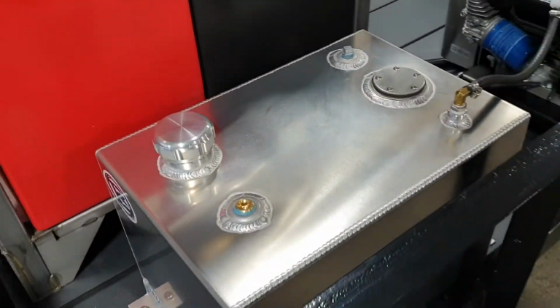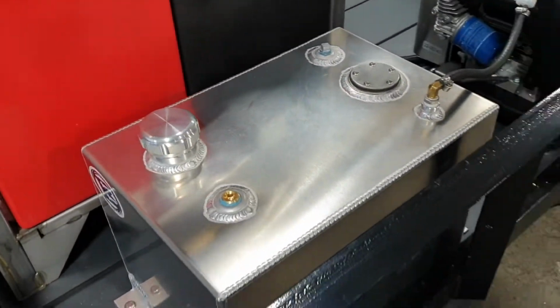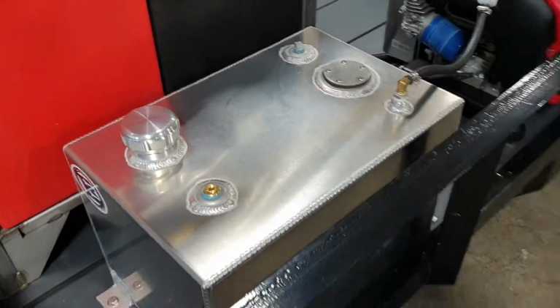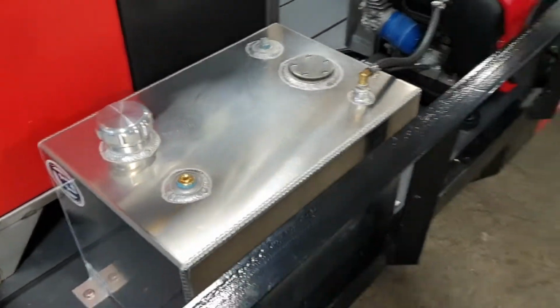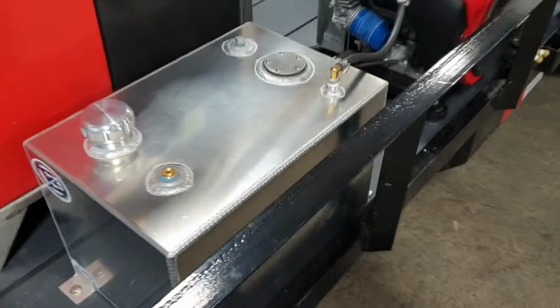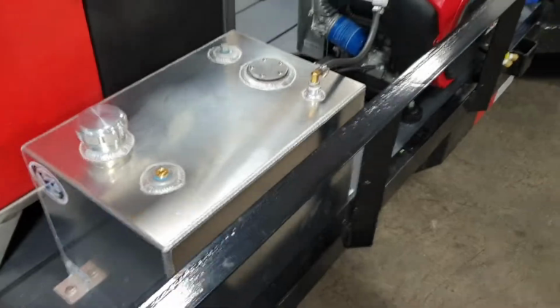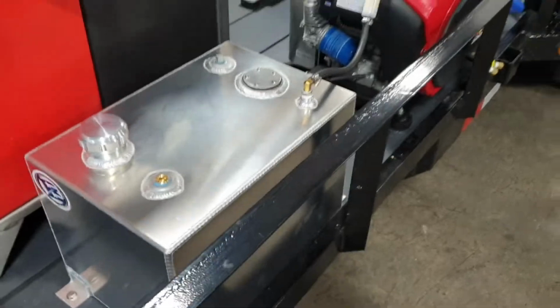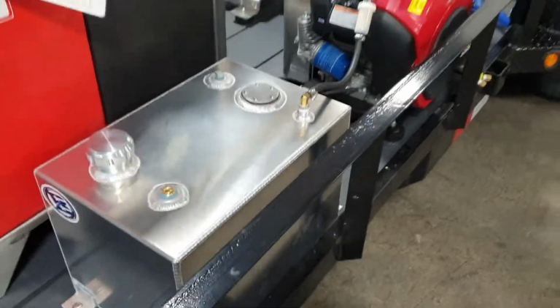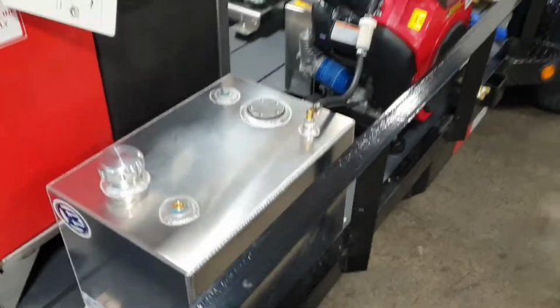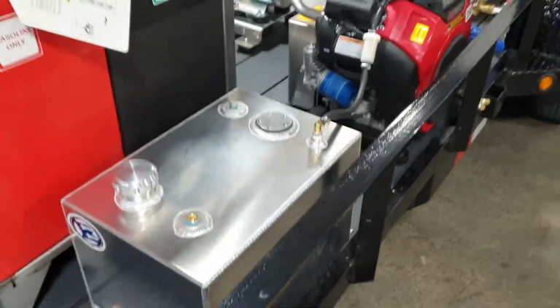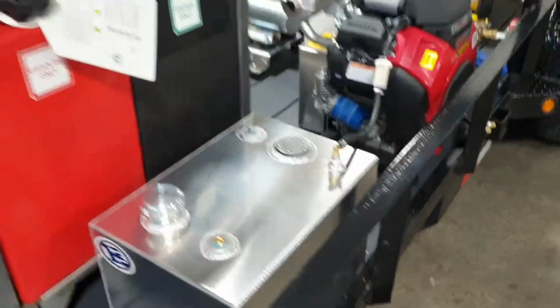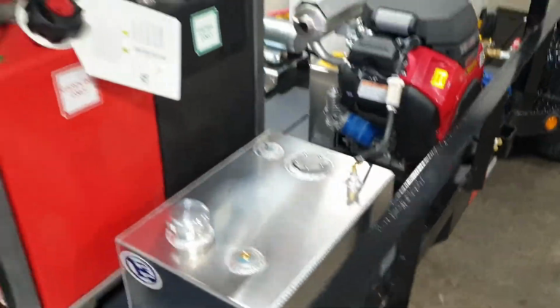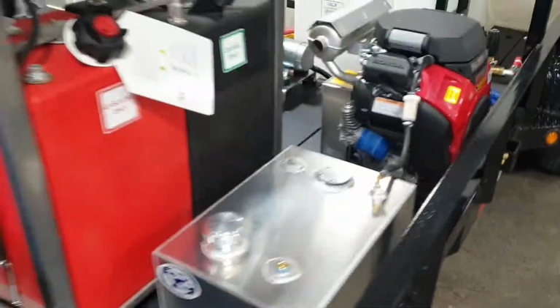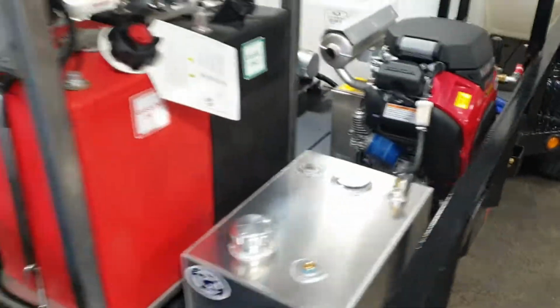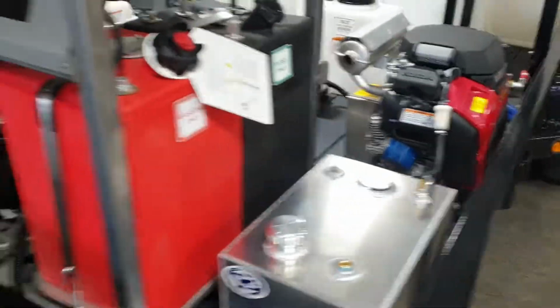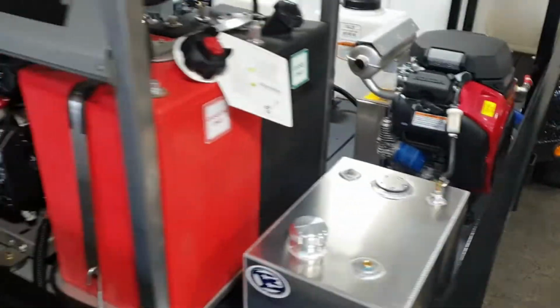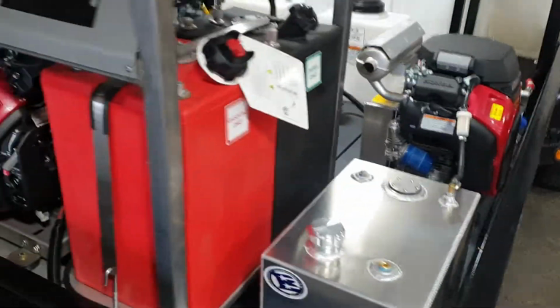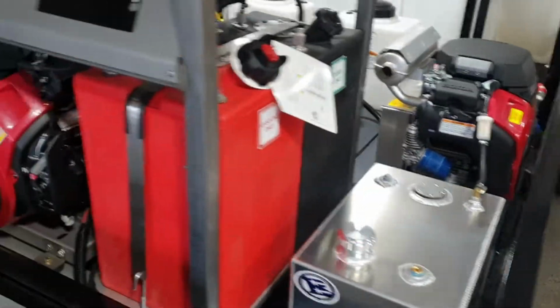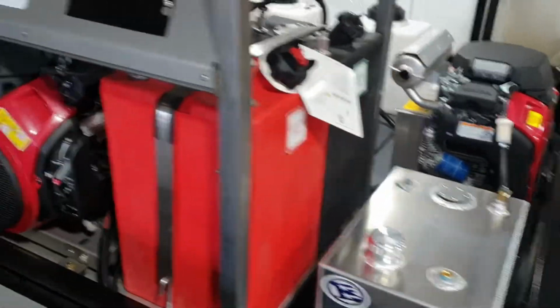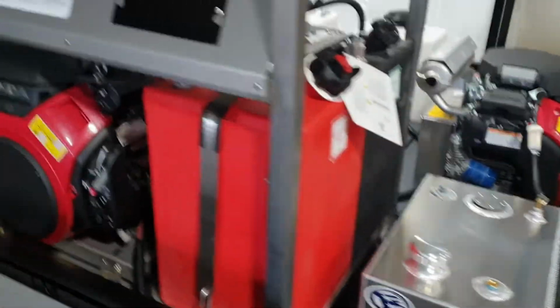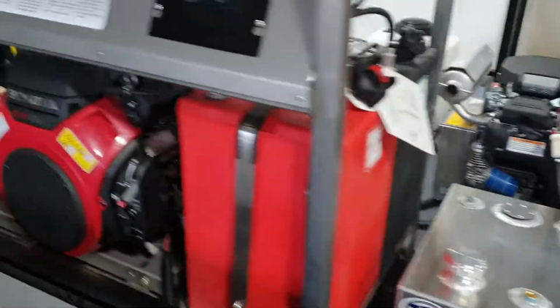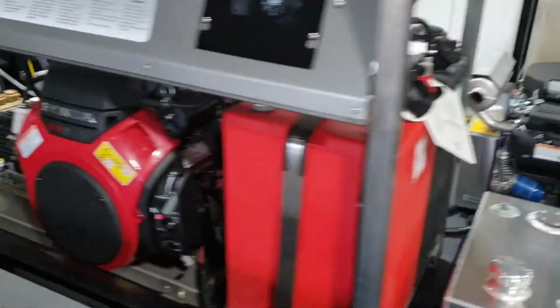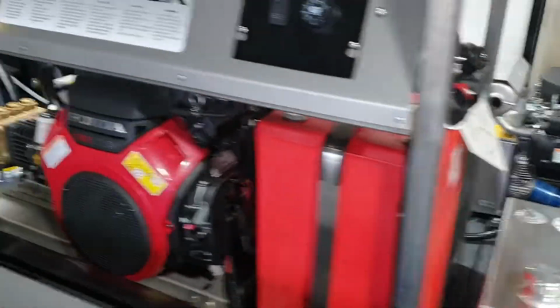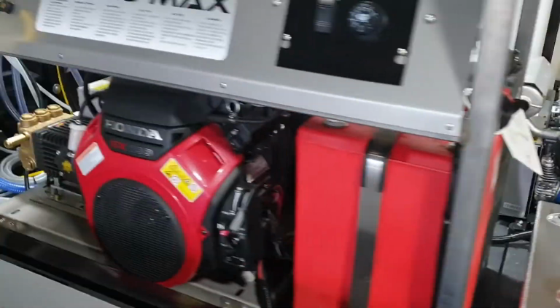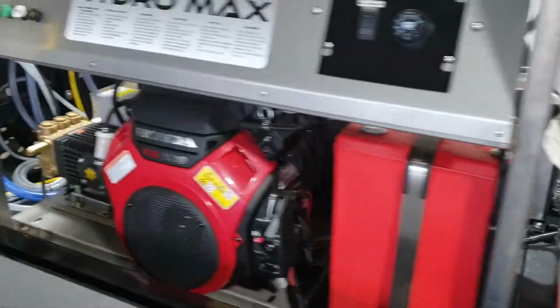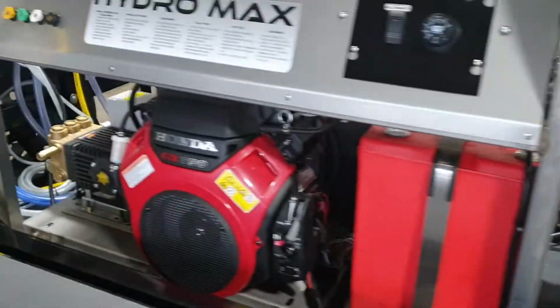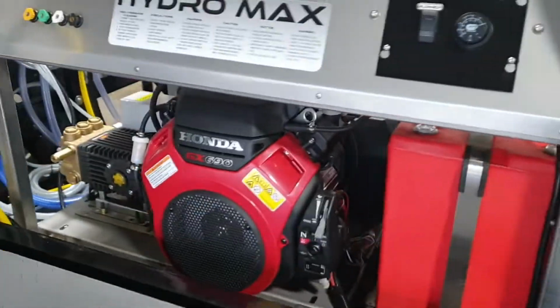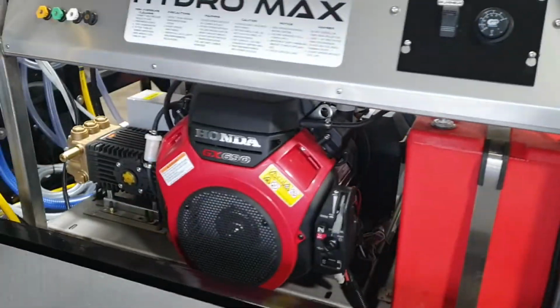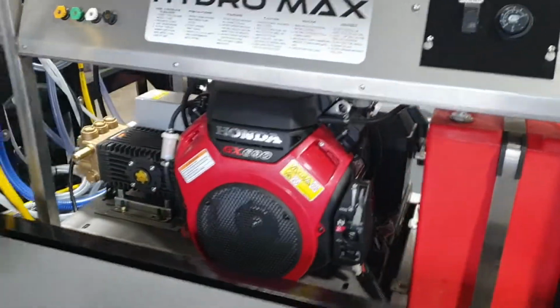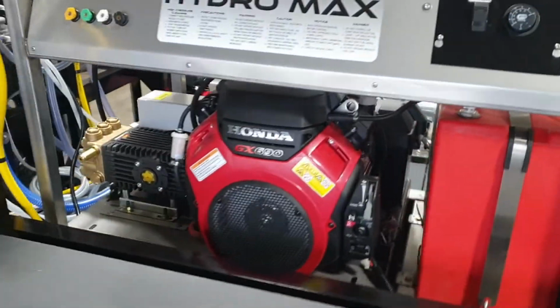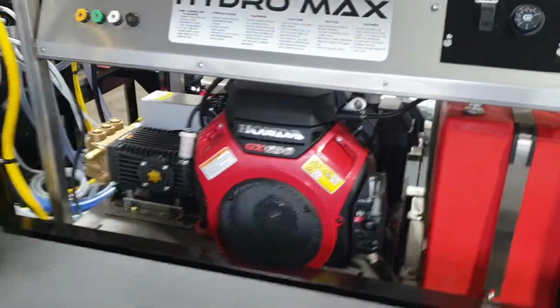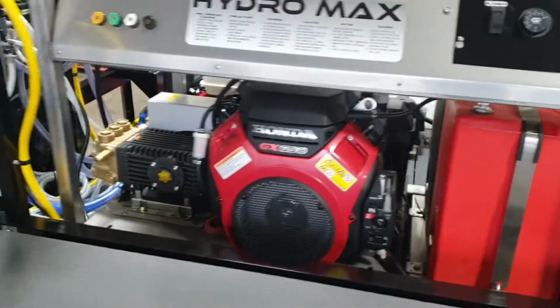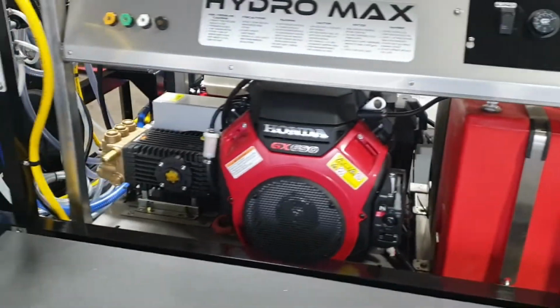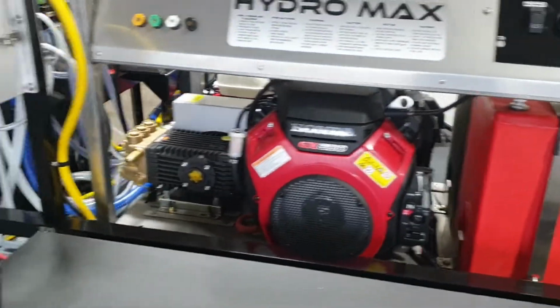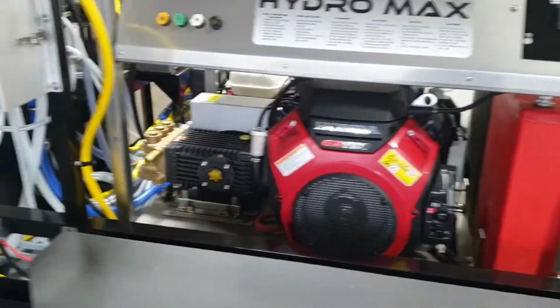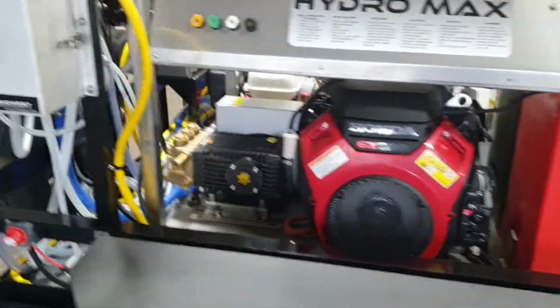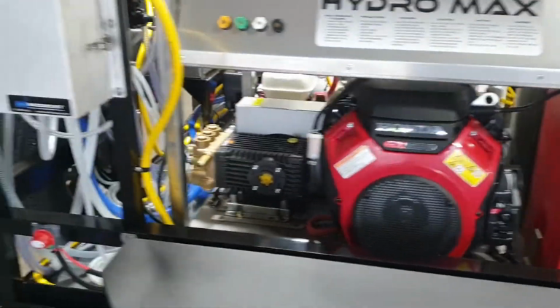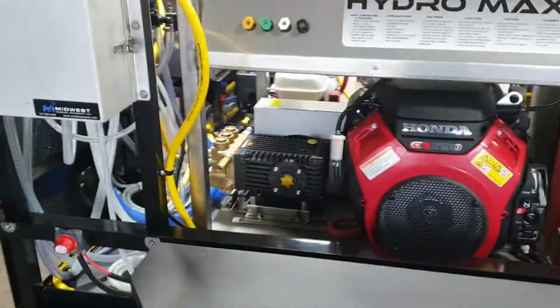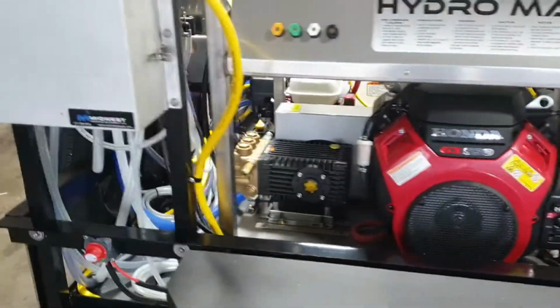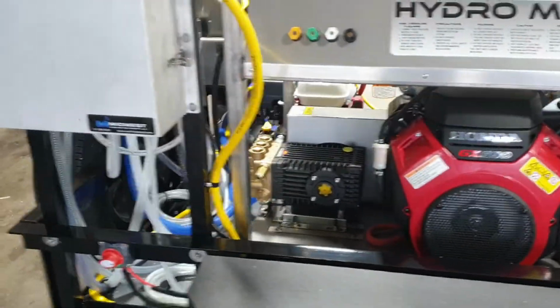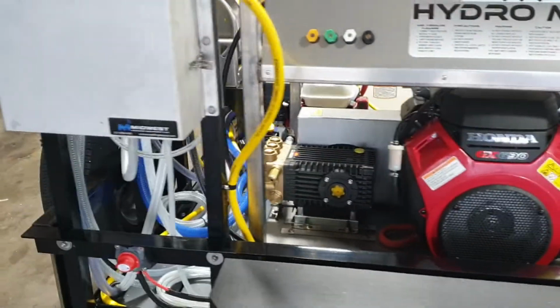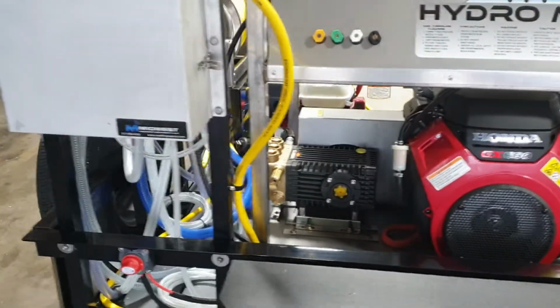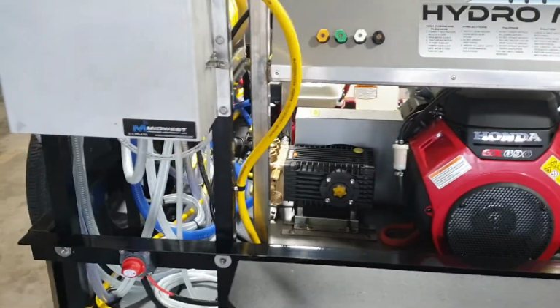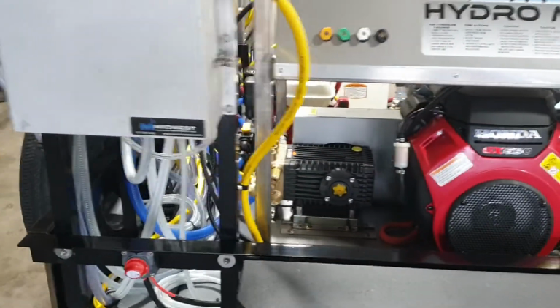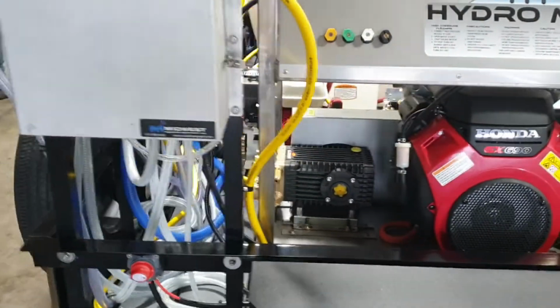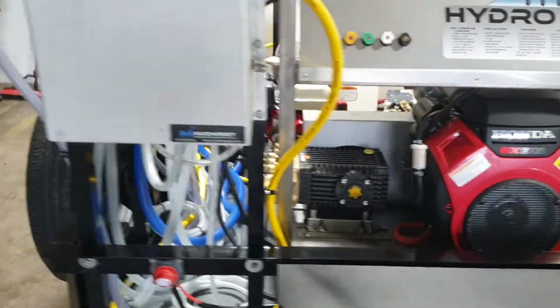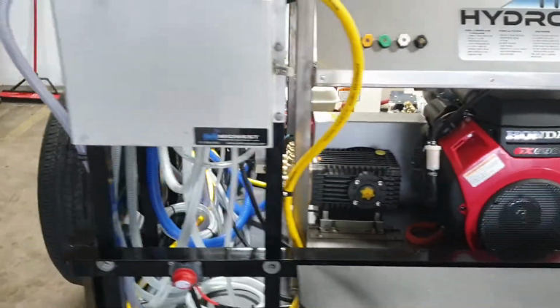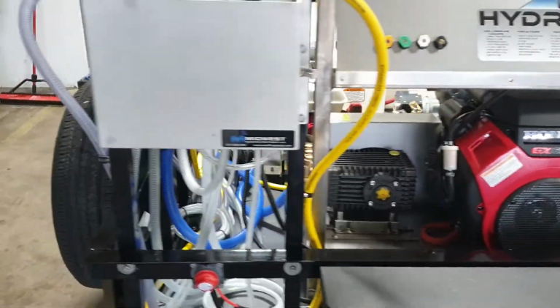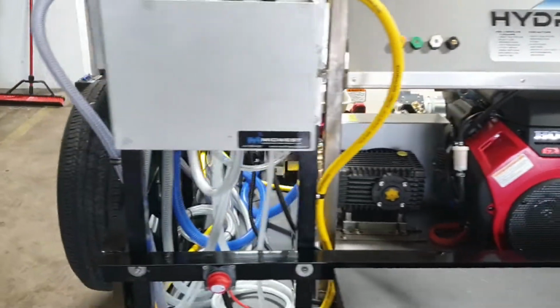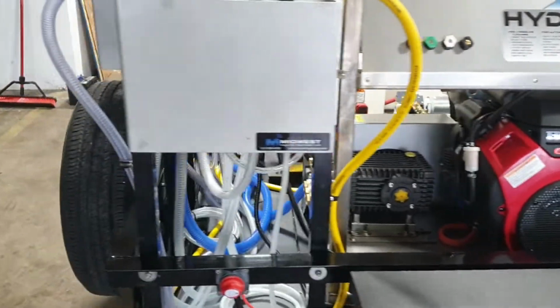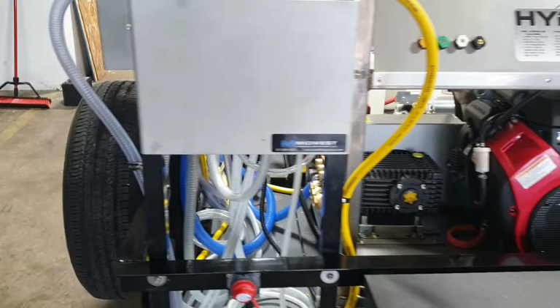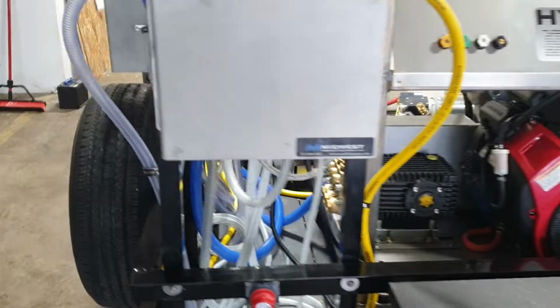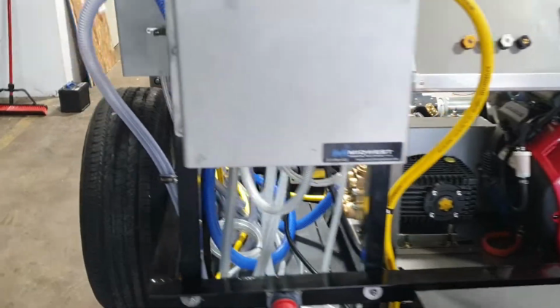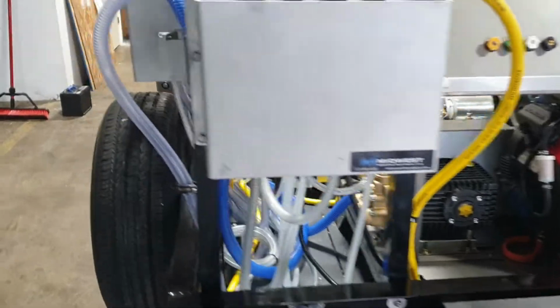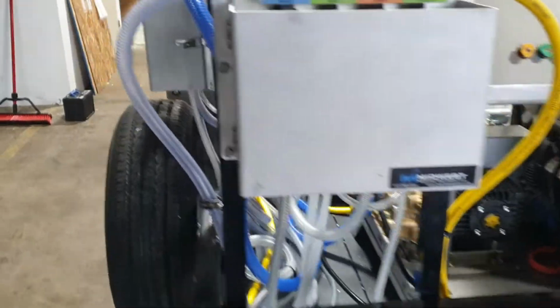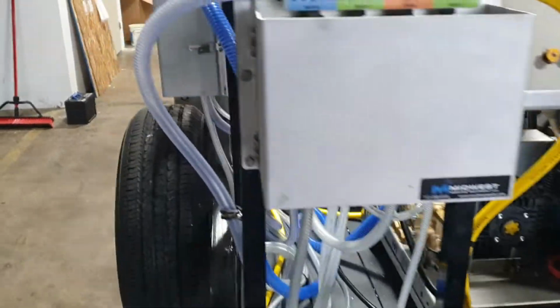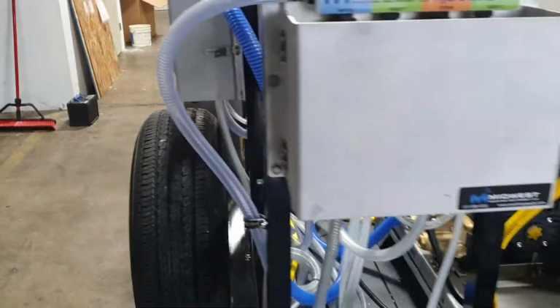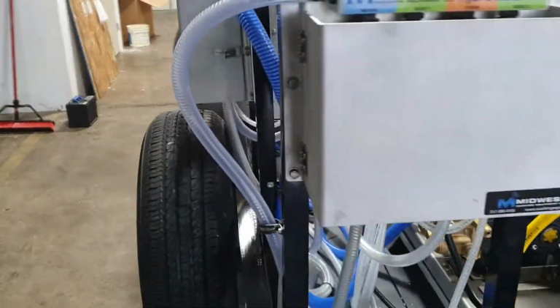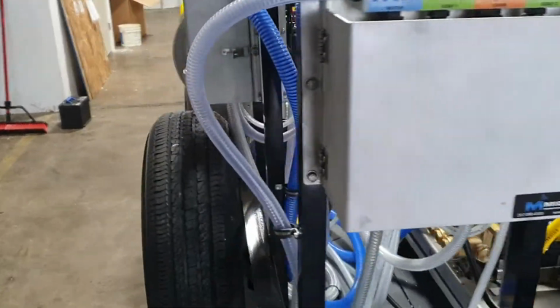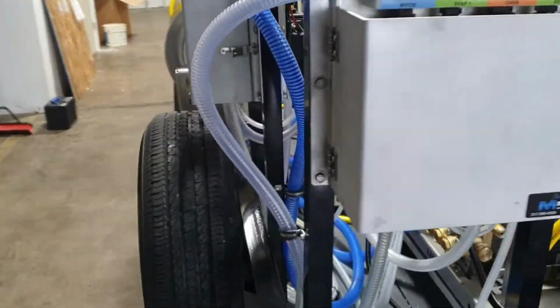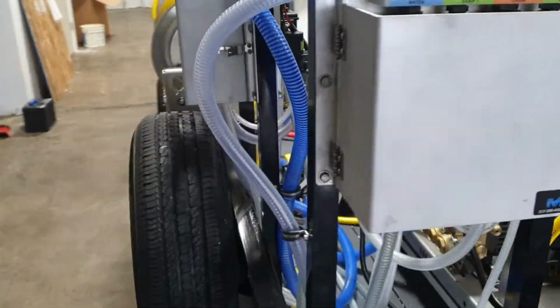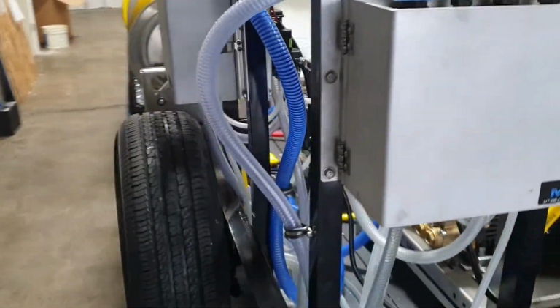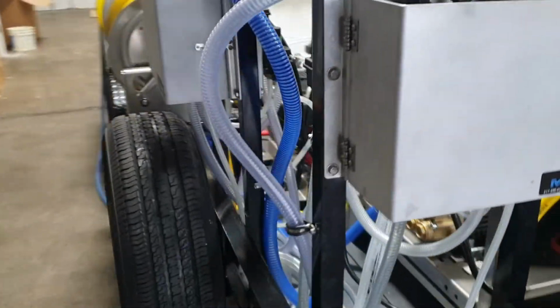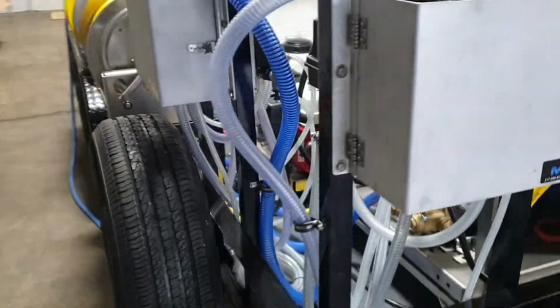This all sits on a tandem axle, 16 foot, 5,200 pound per axle trailer.